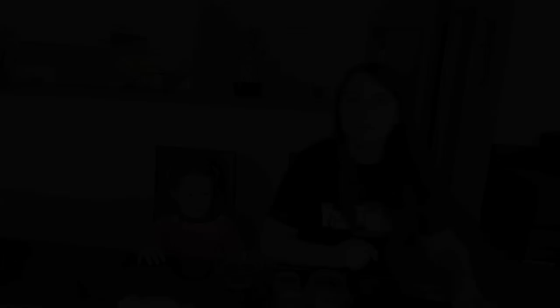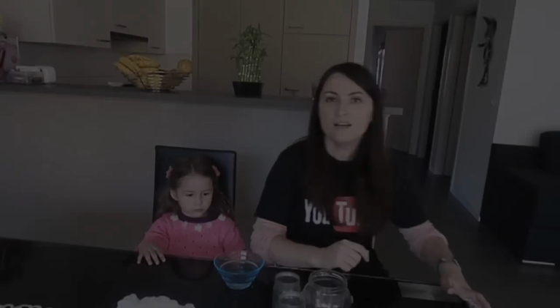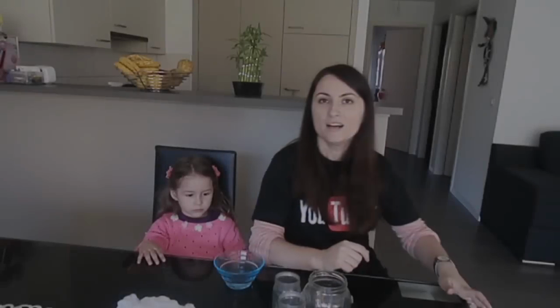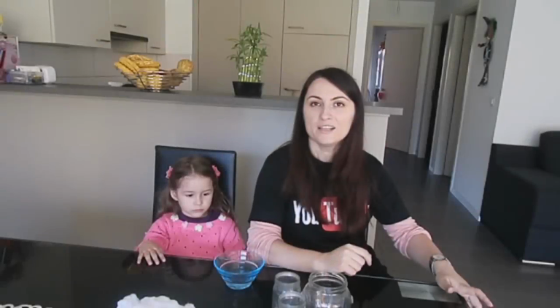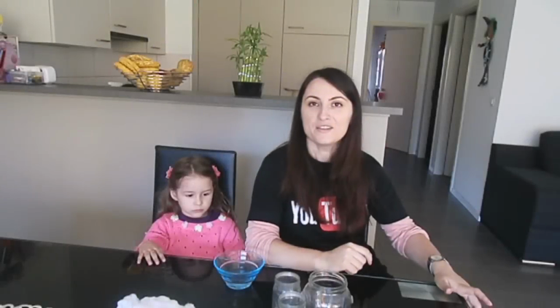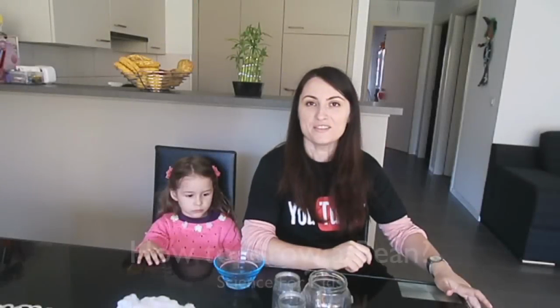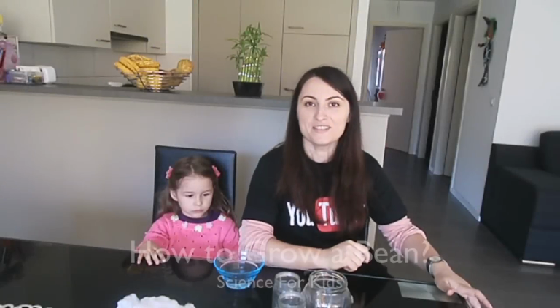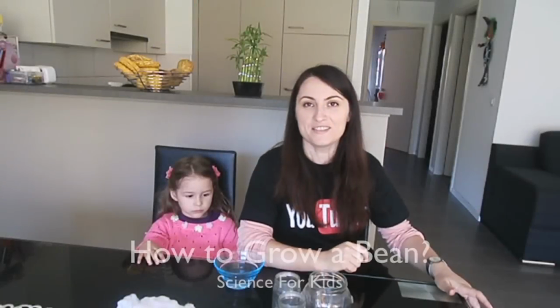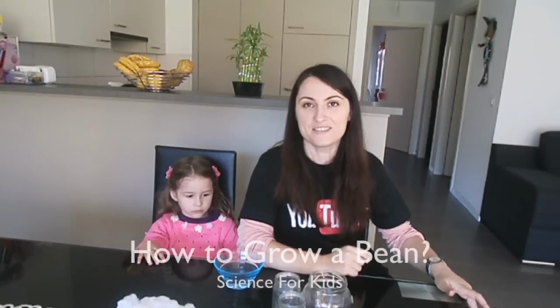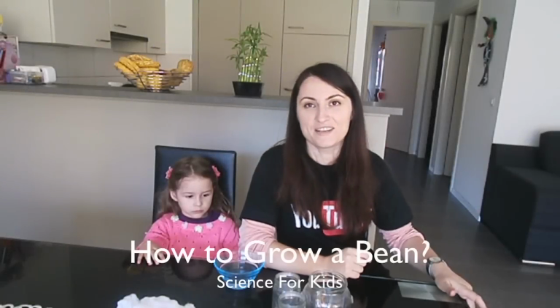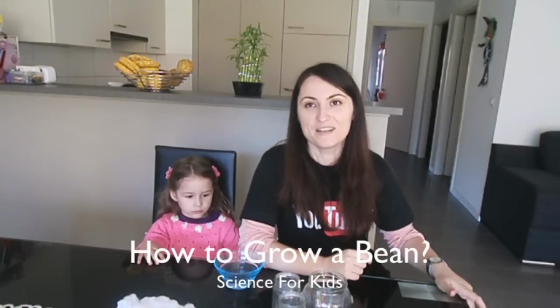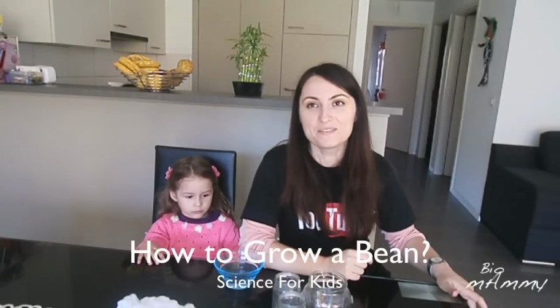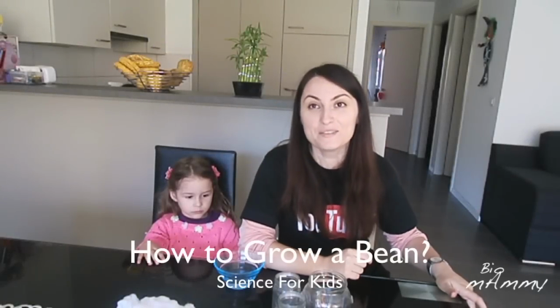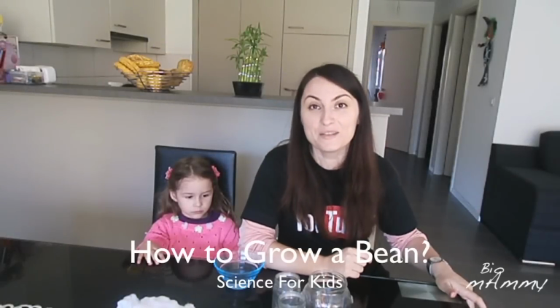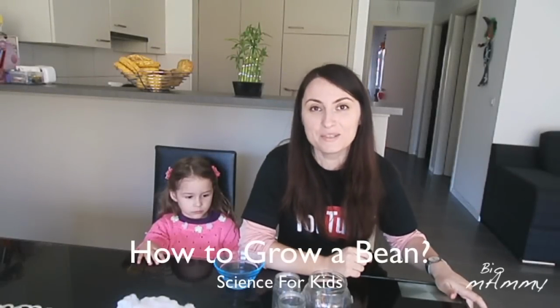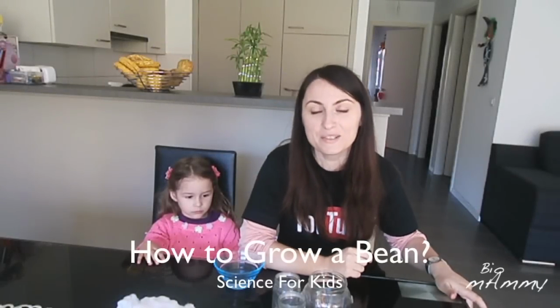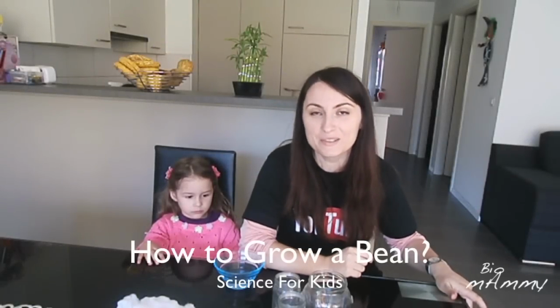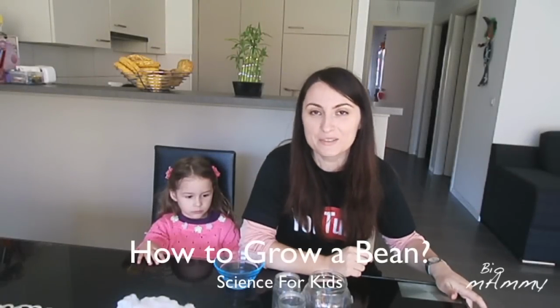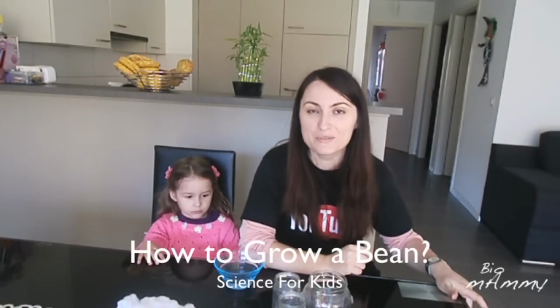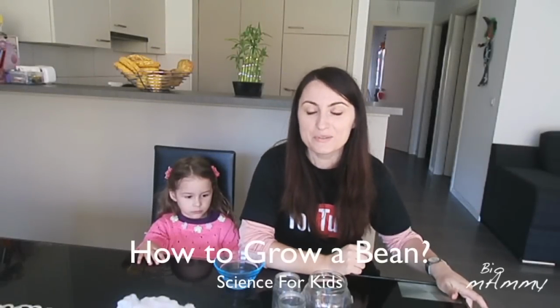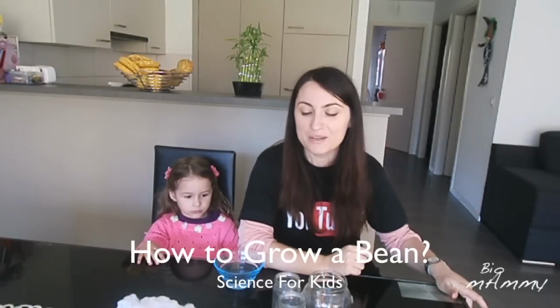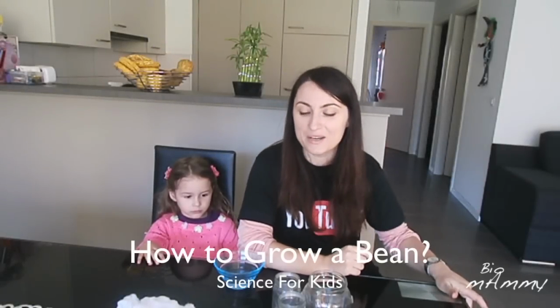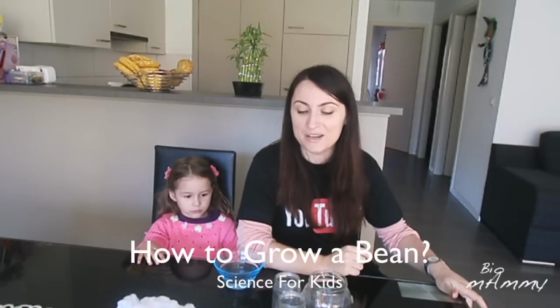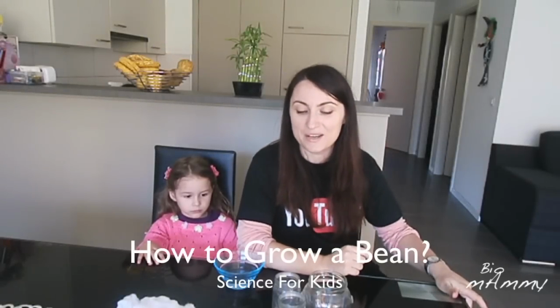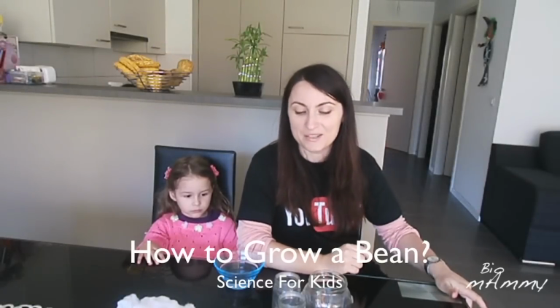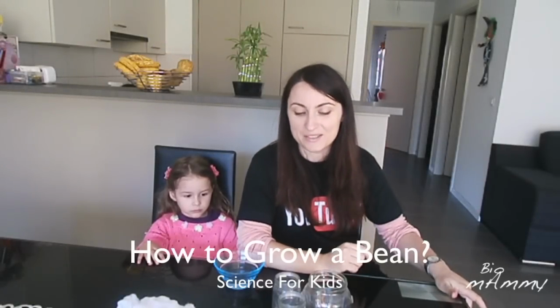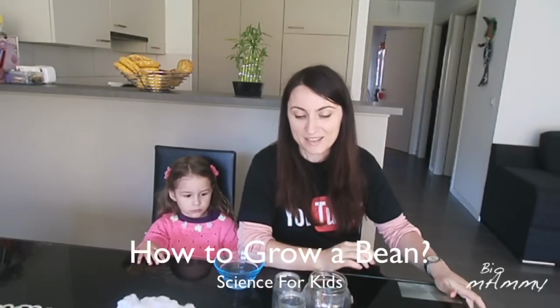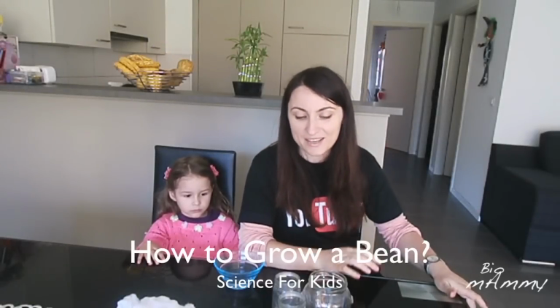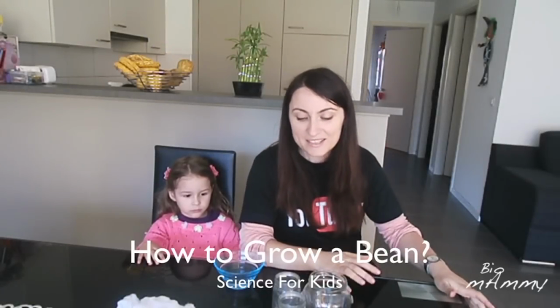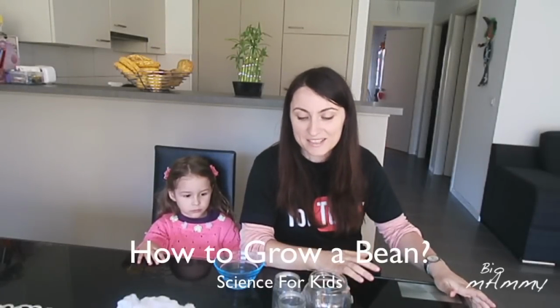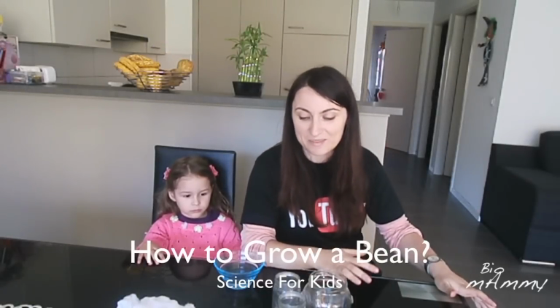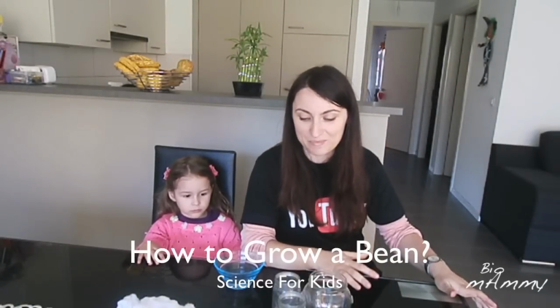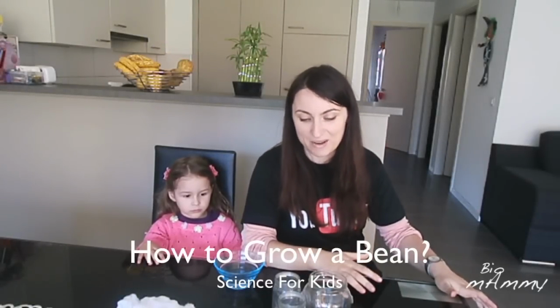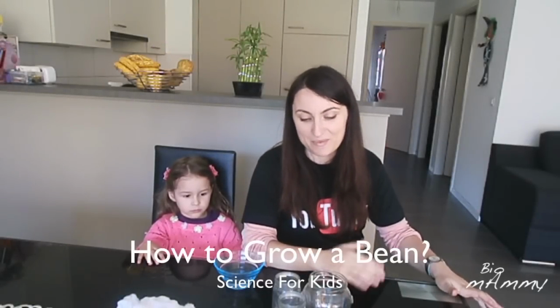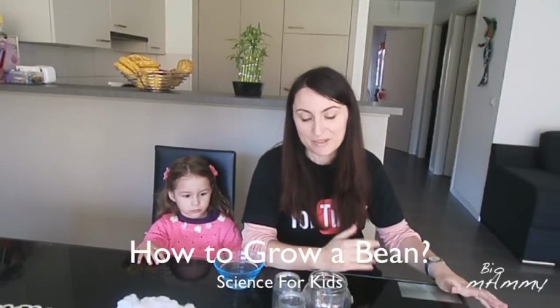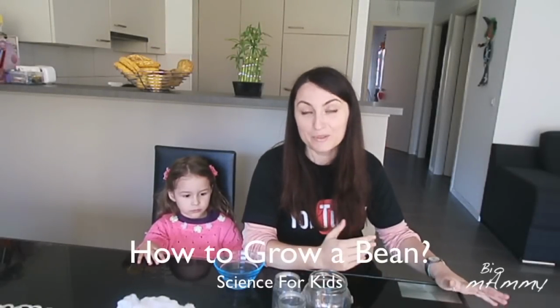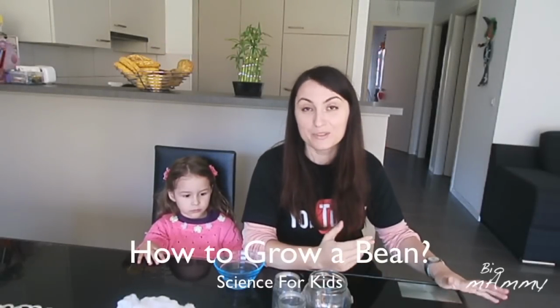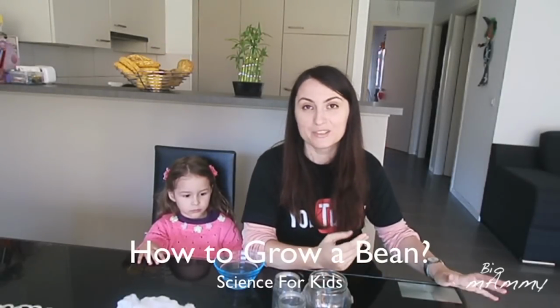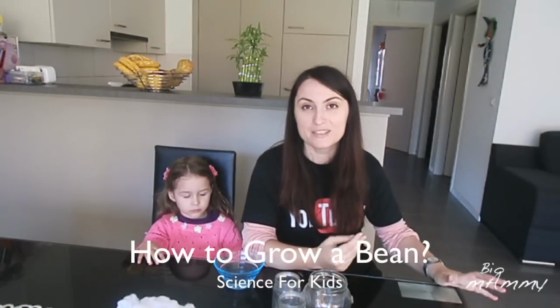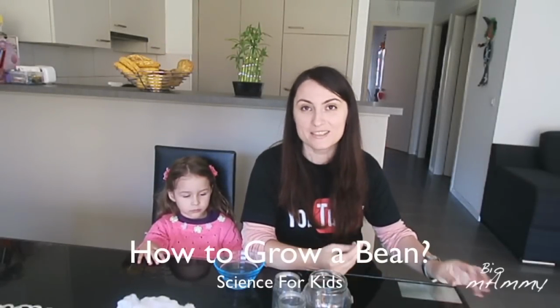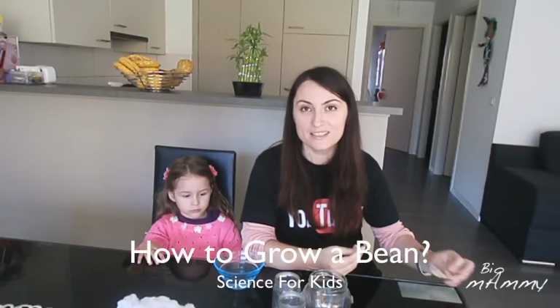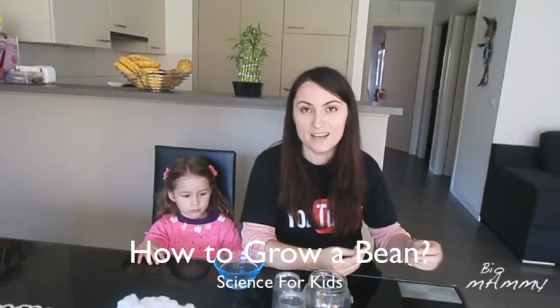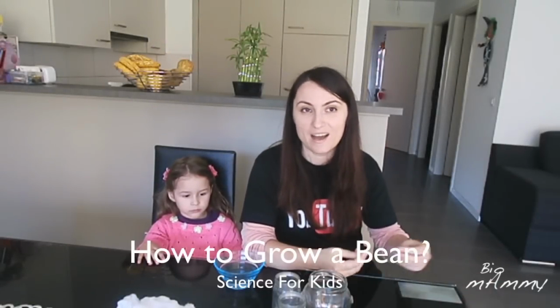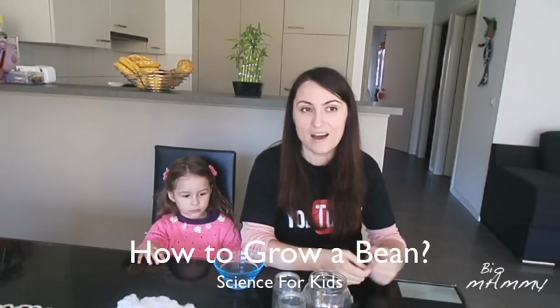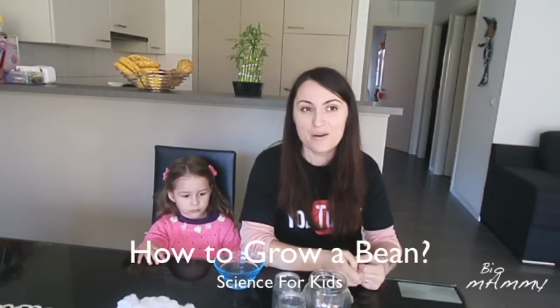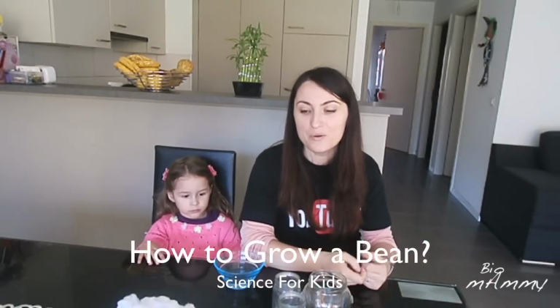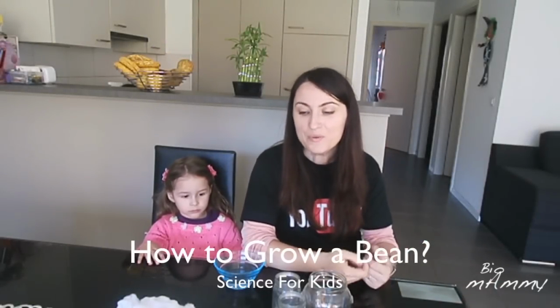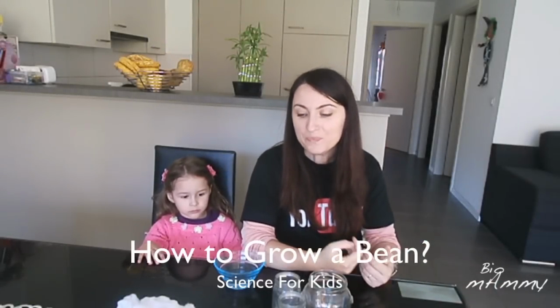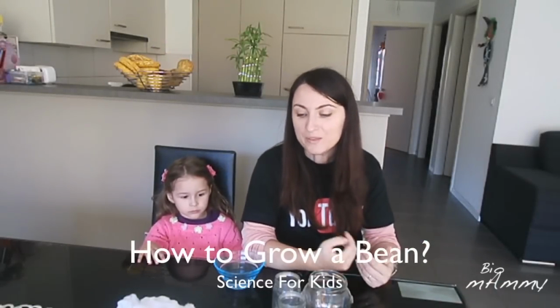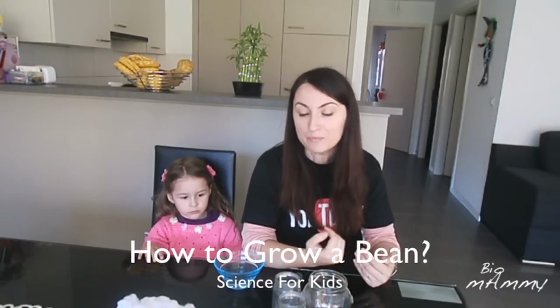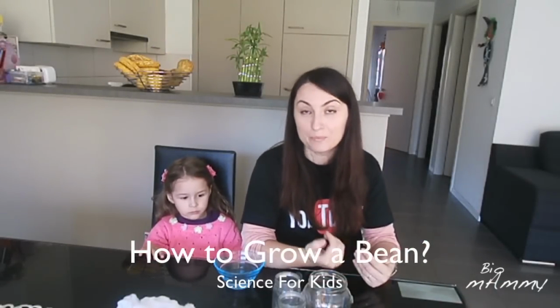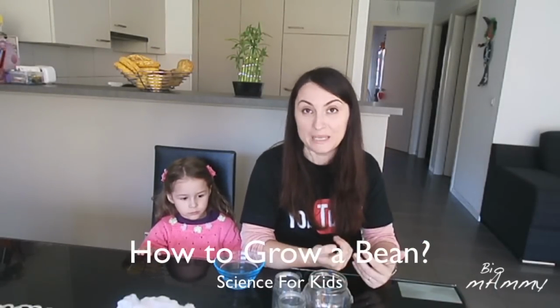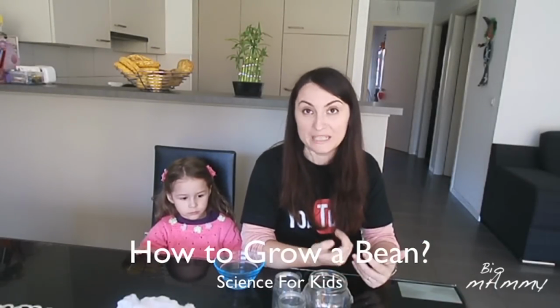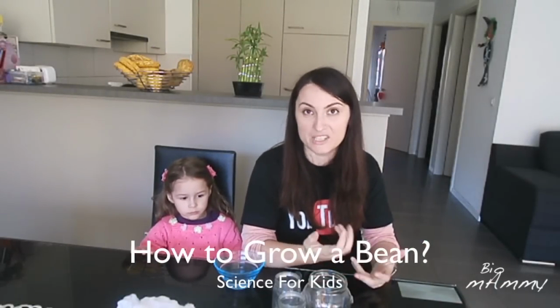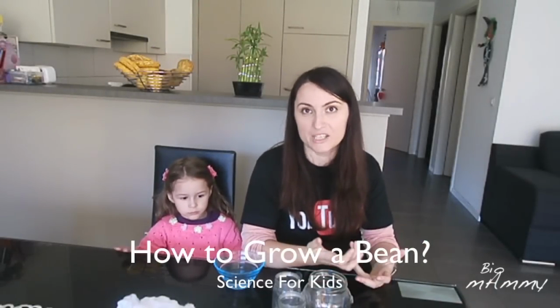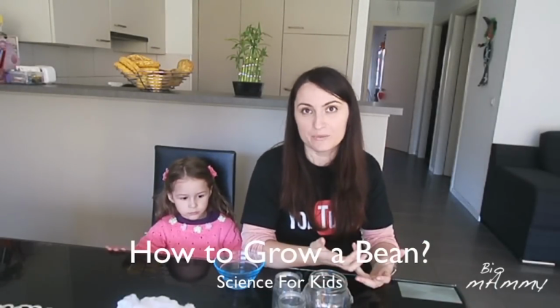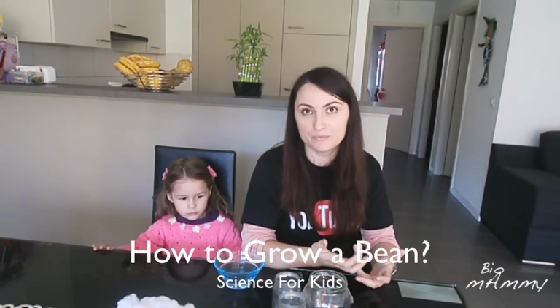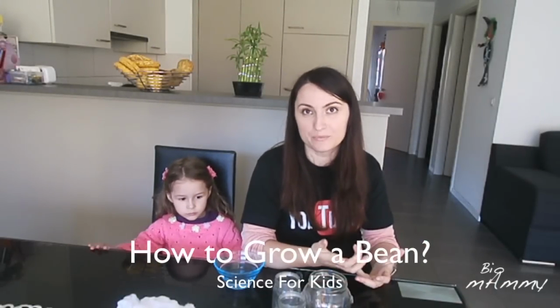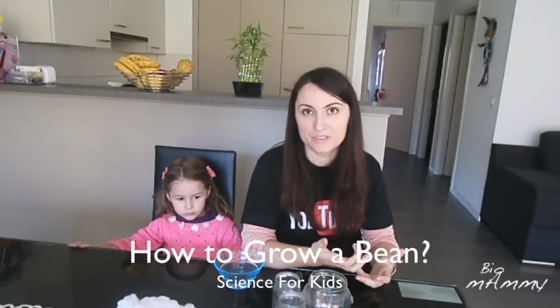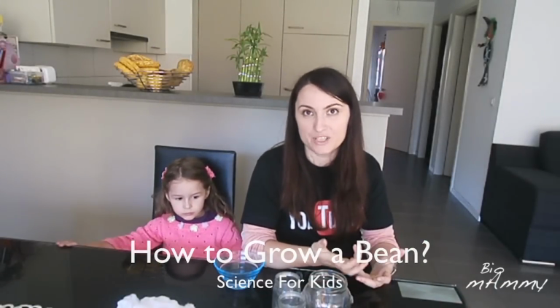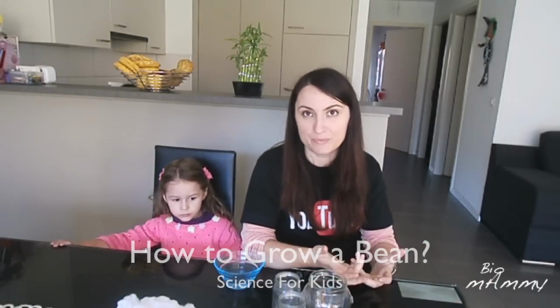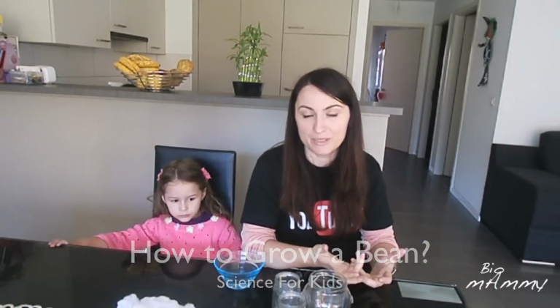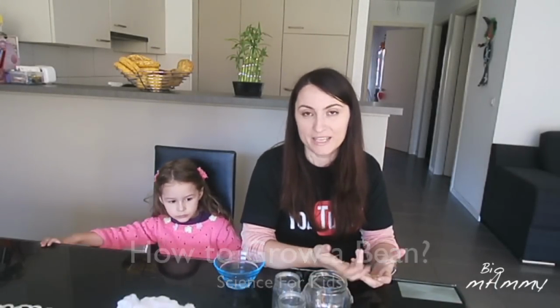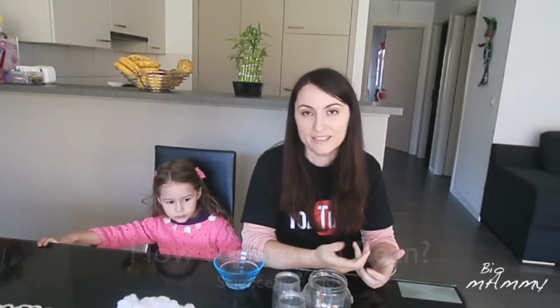Hello, this is Sarah. Today we are going to do a science experiment. We are going to see how beans germinate.